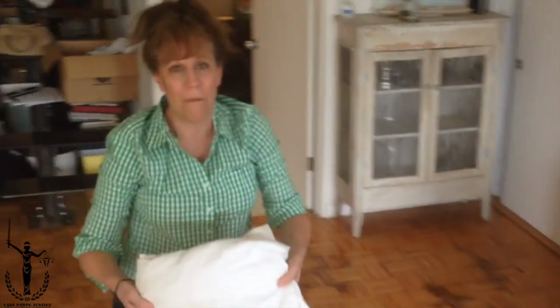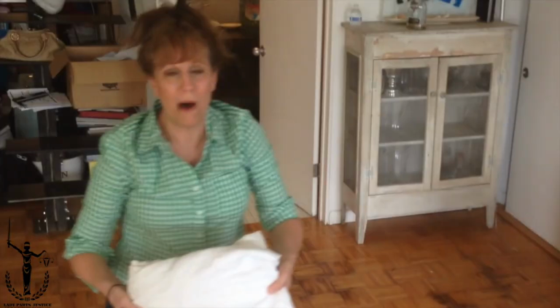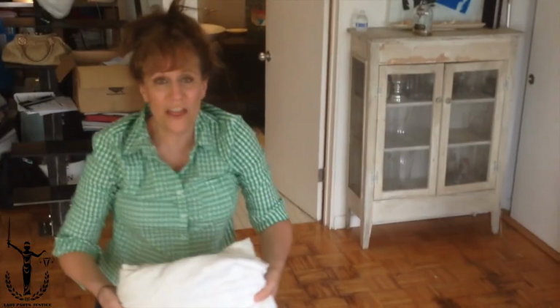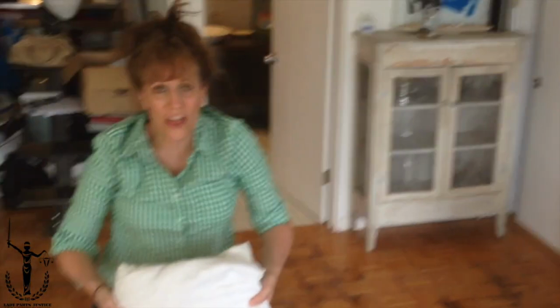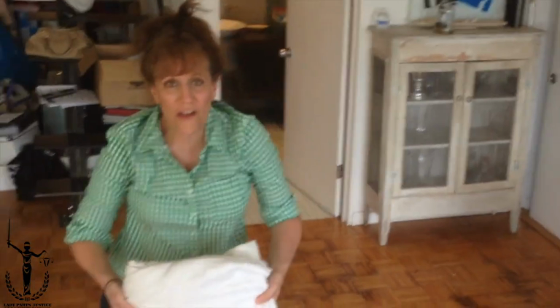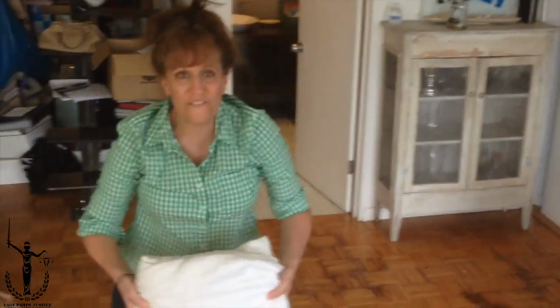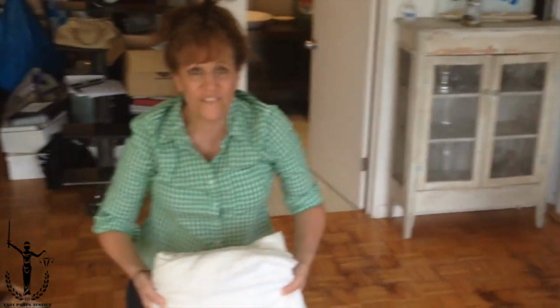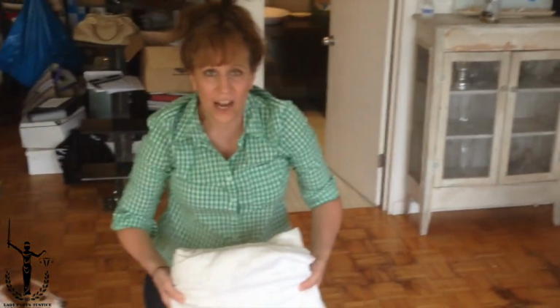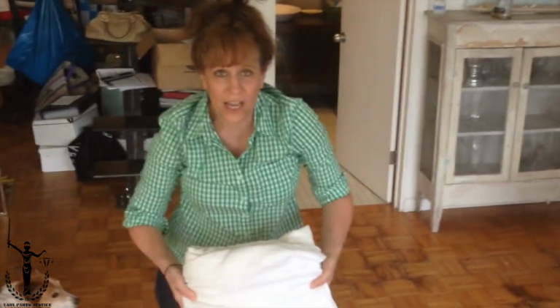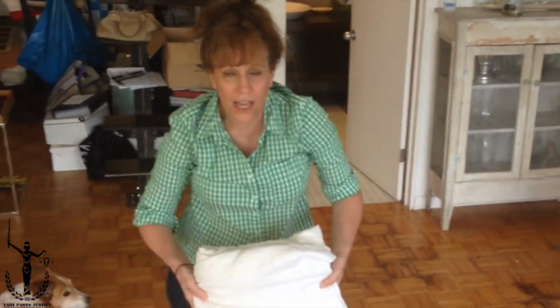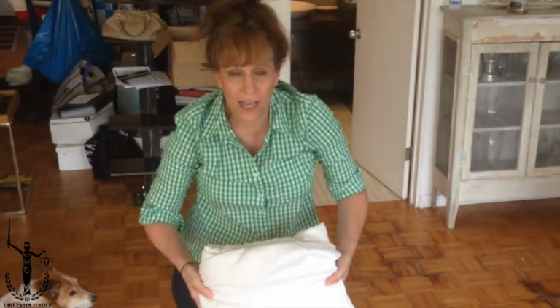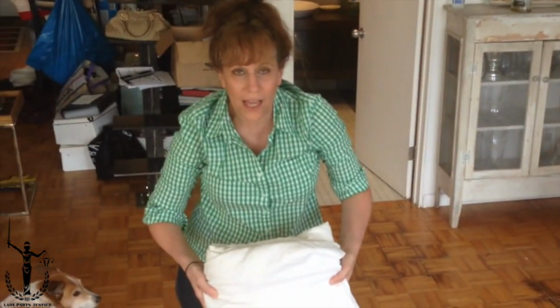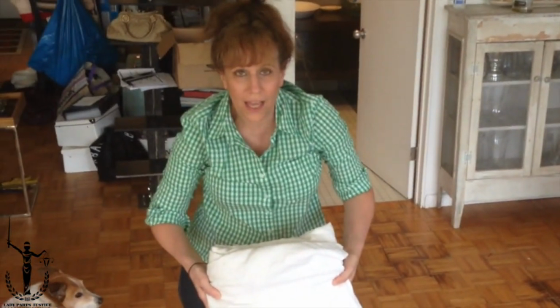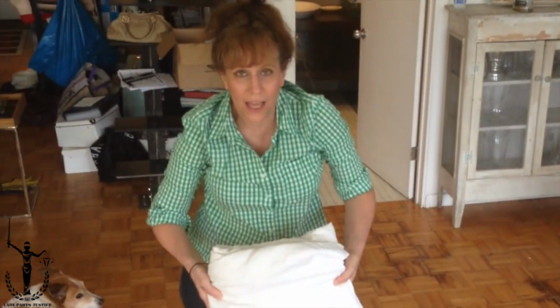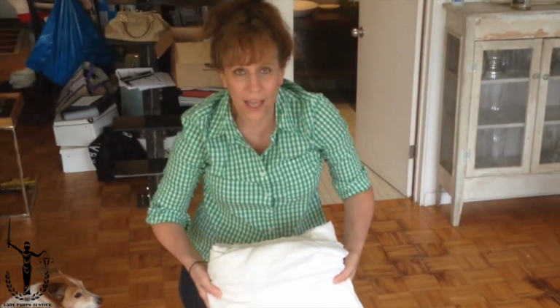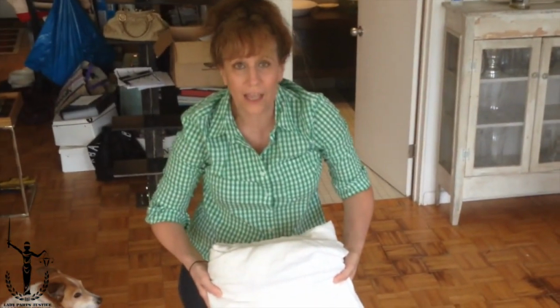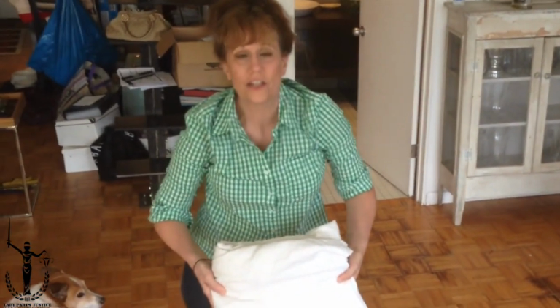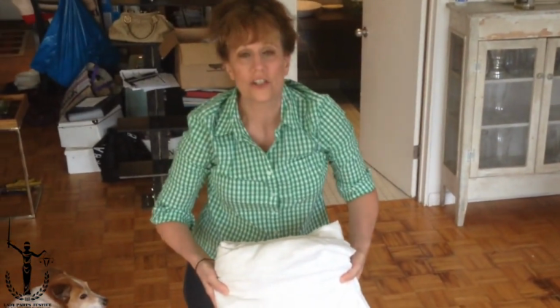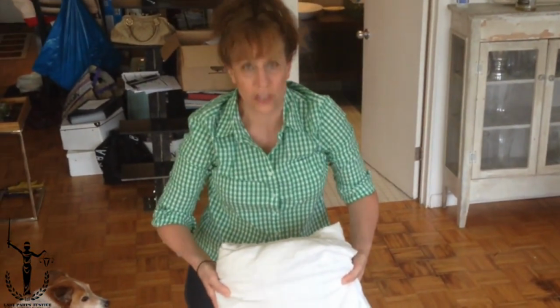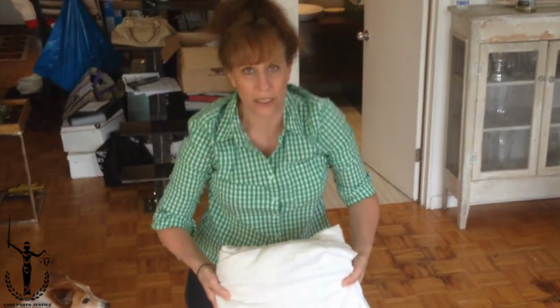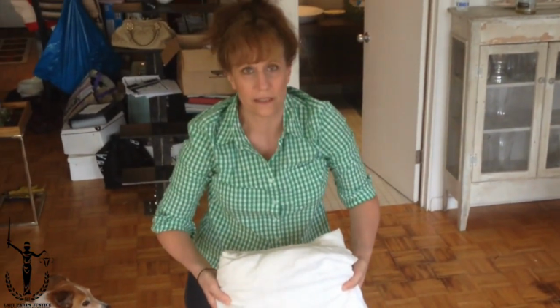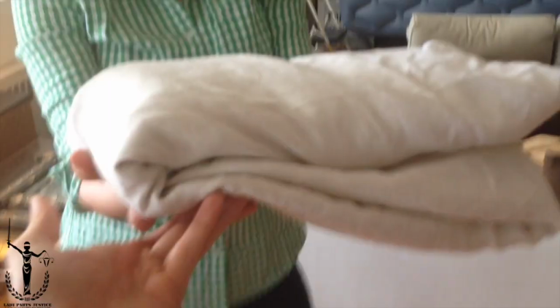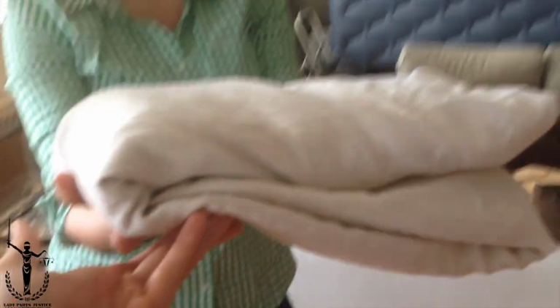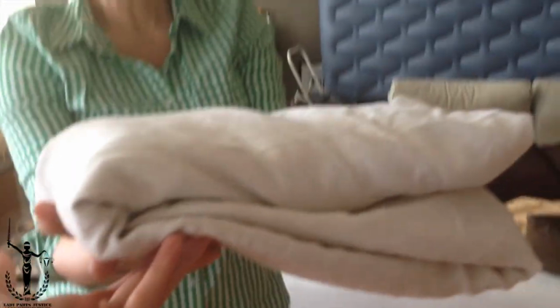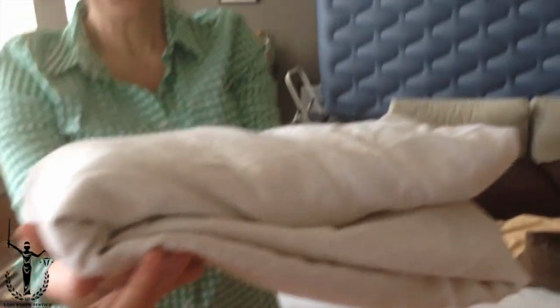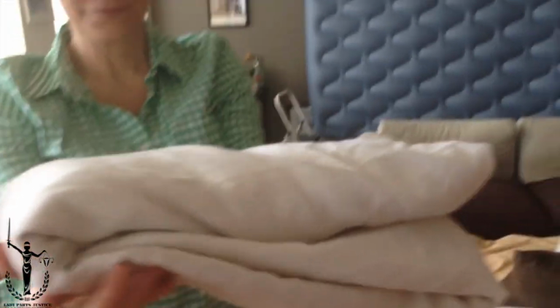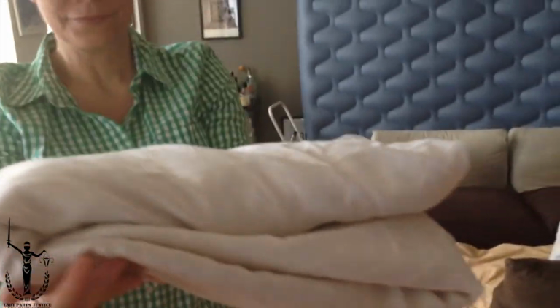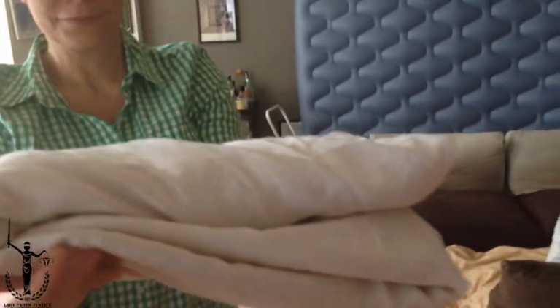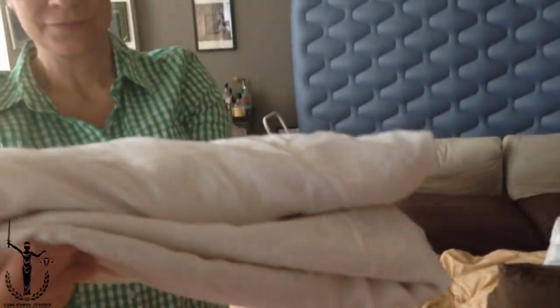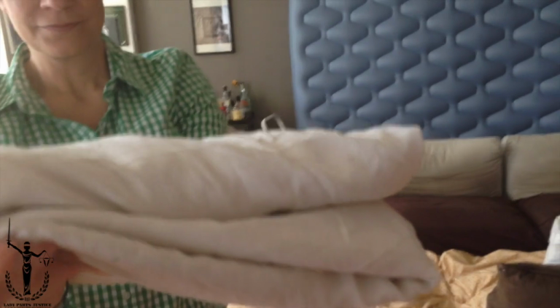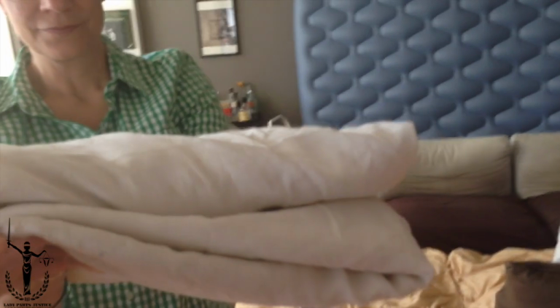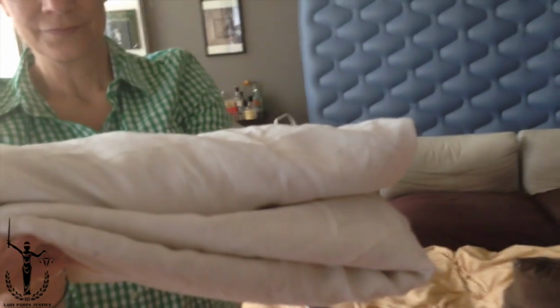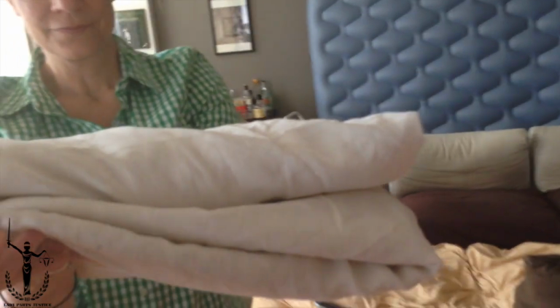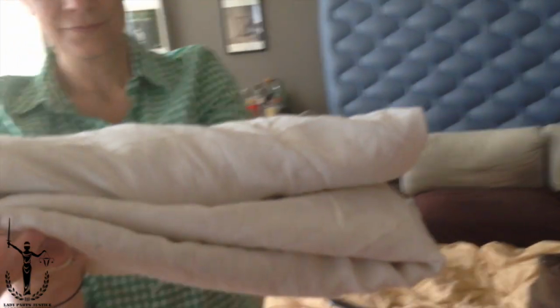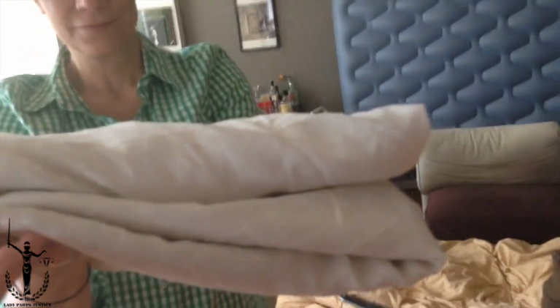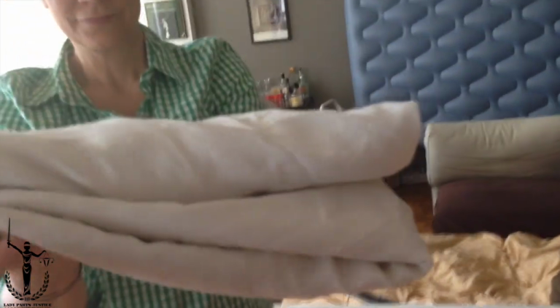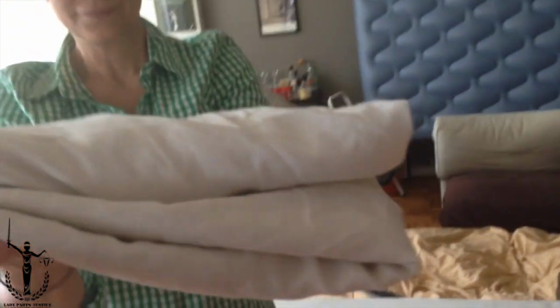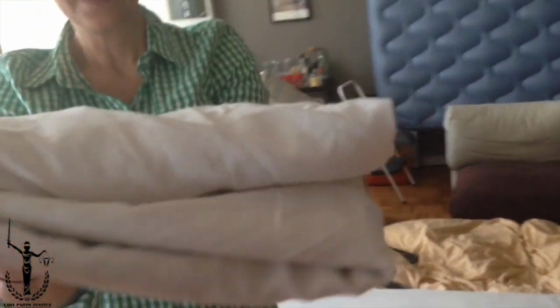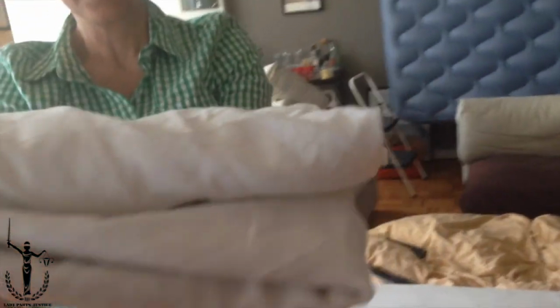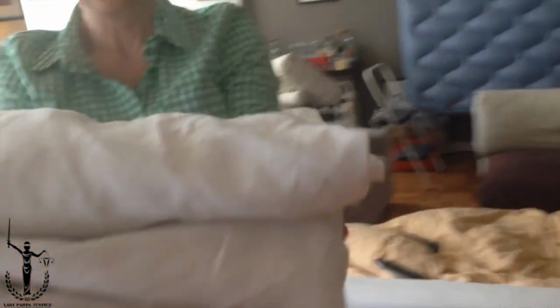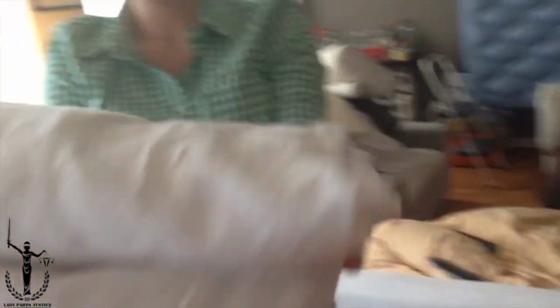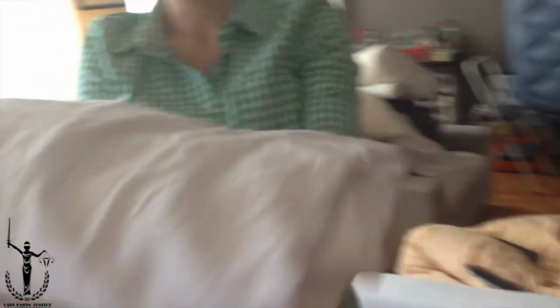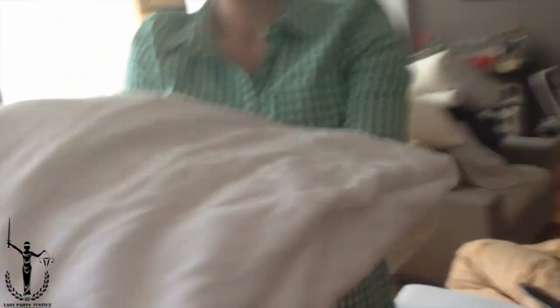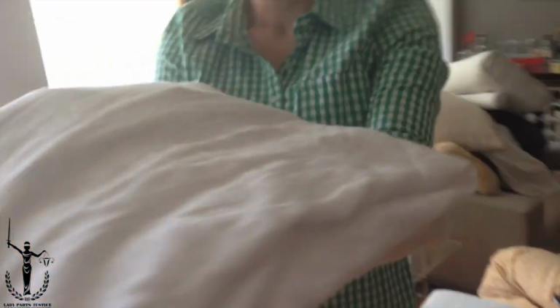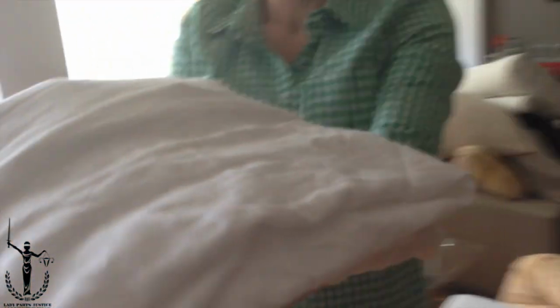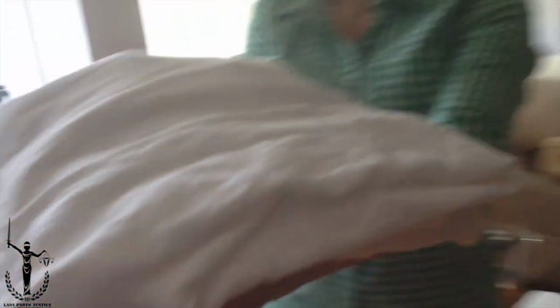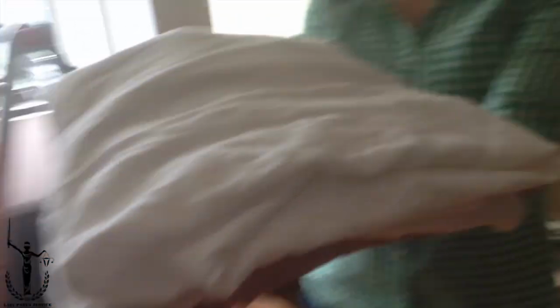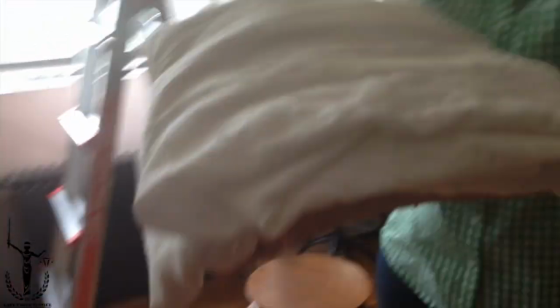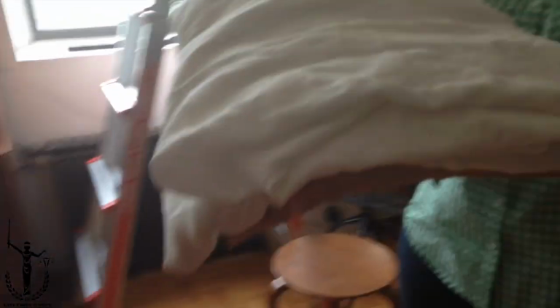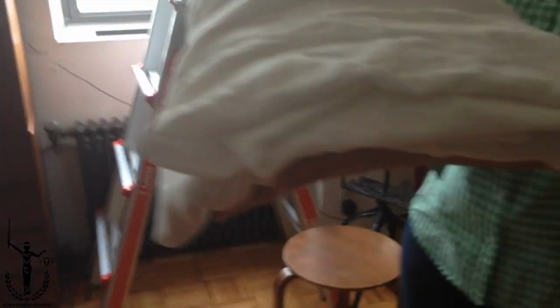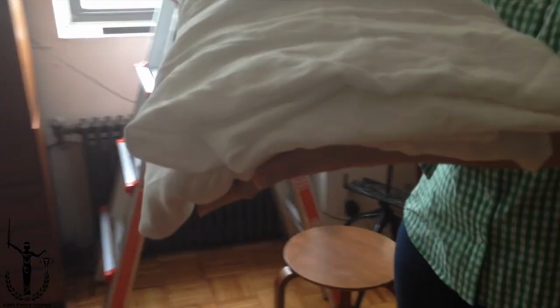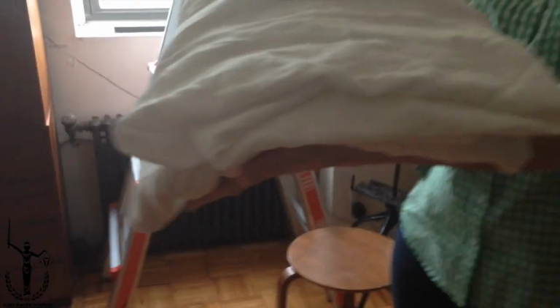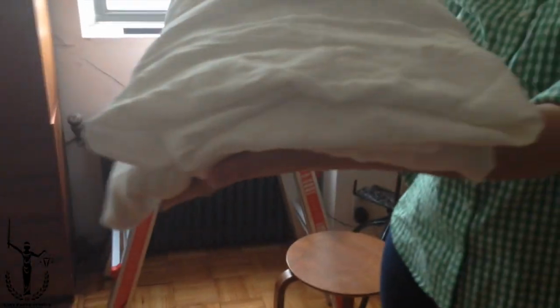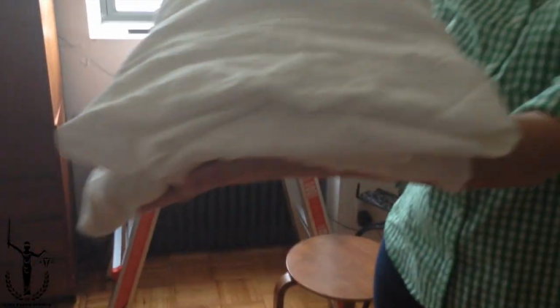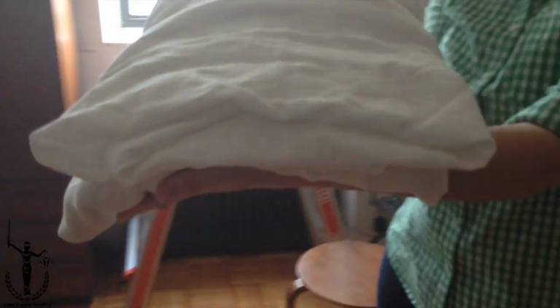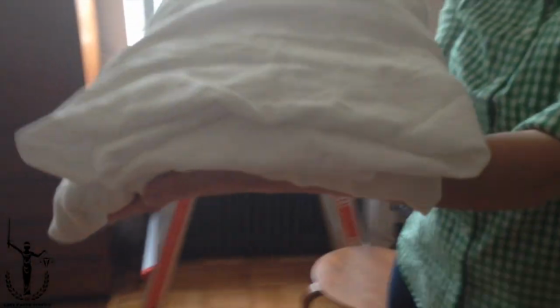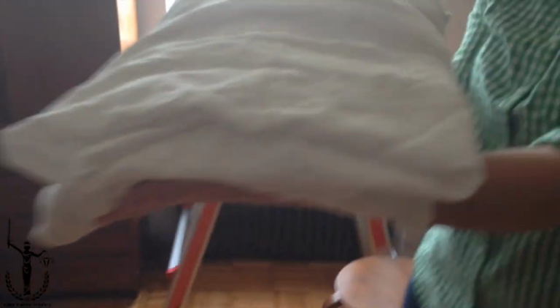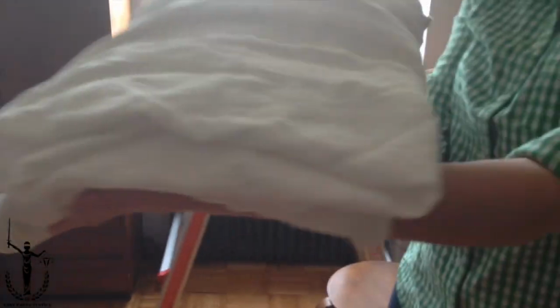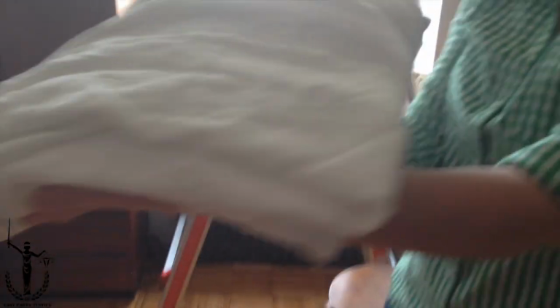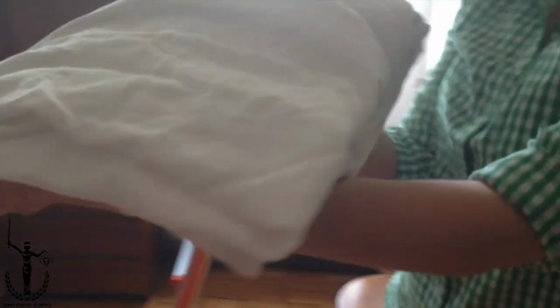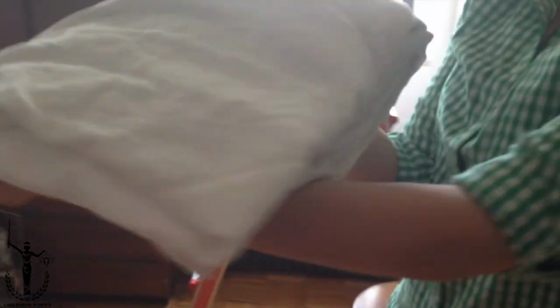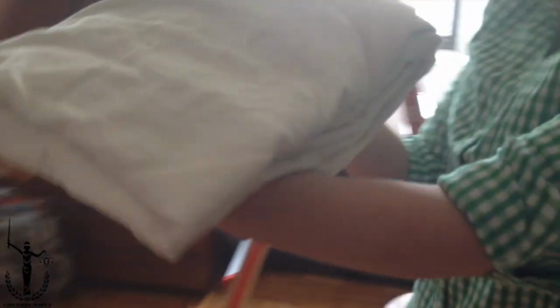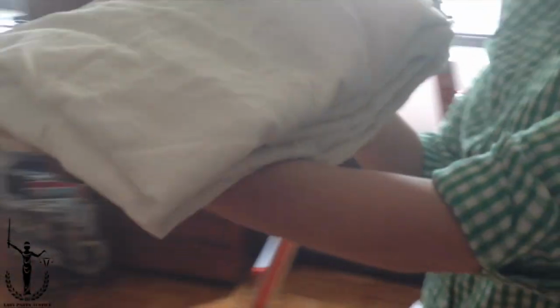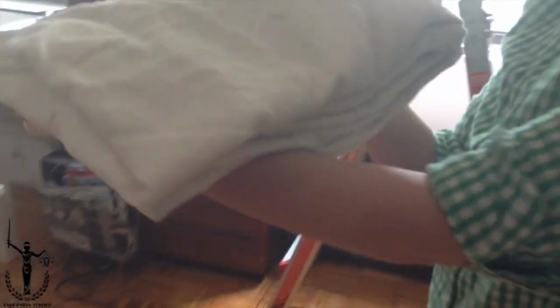Motherfucker! Sheet. Magically lovely fitted sheet.